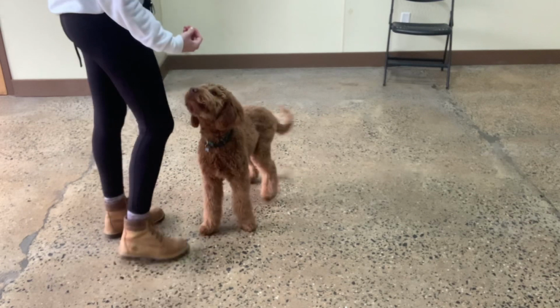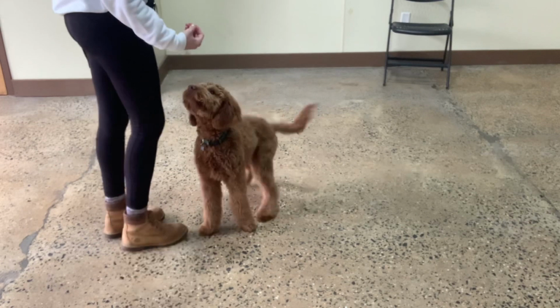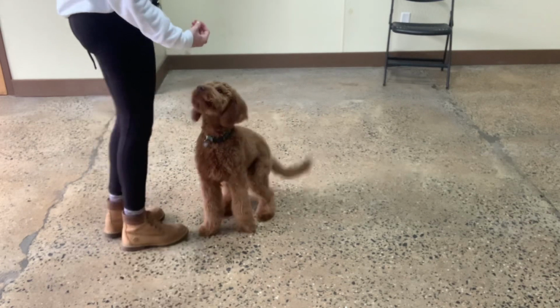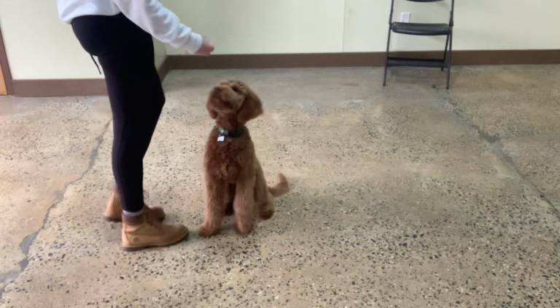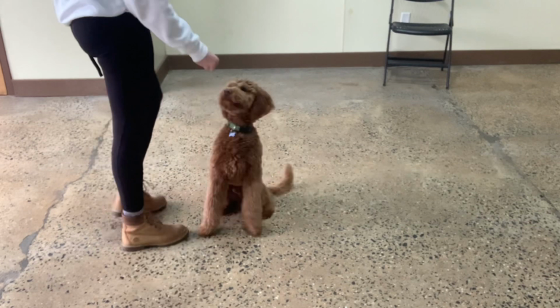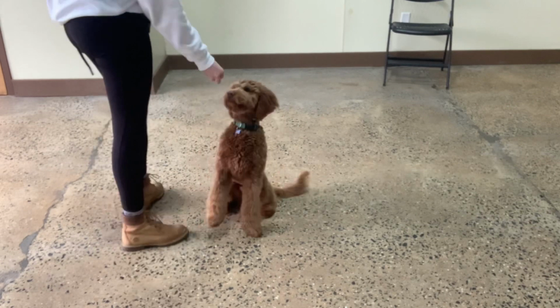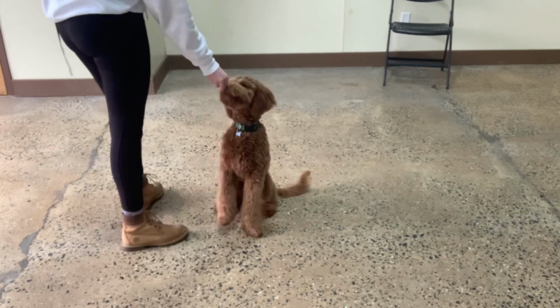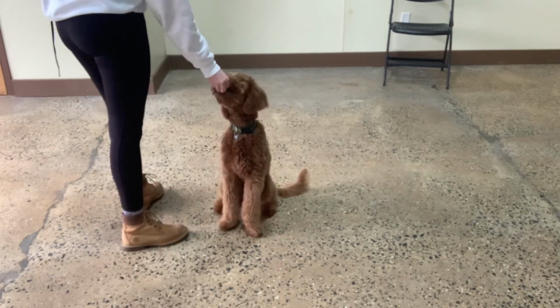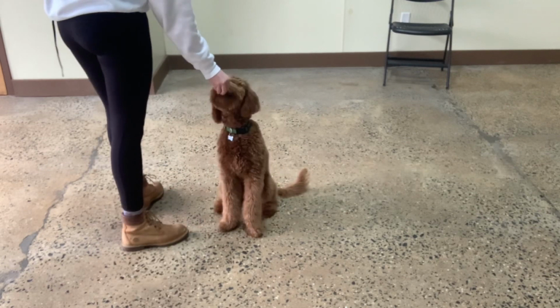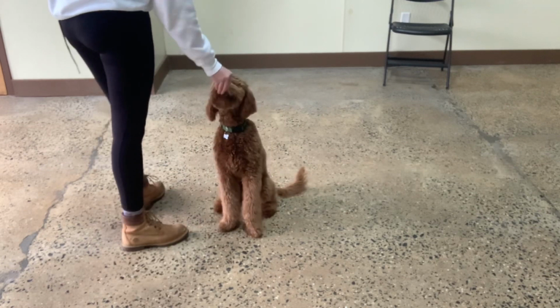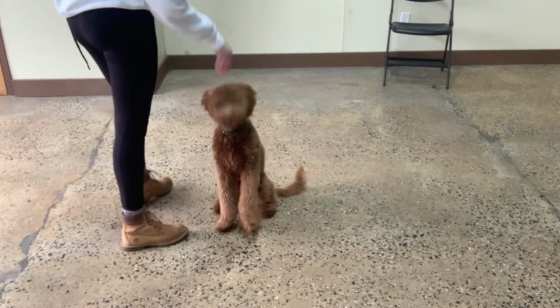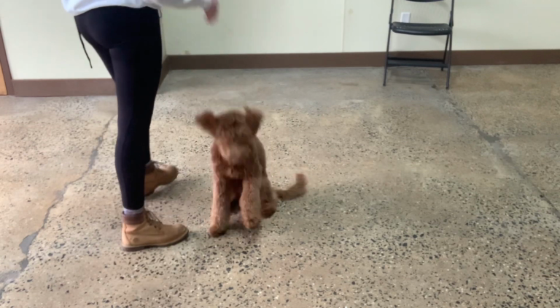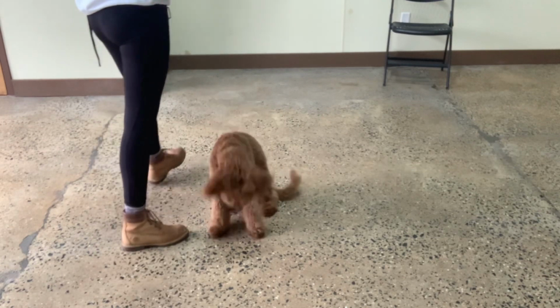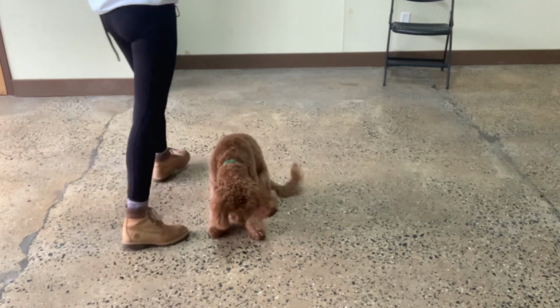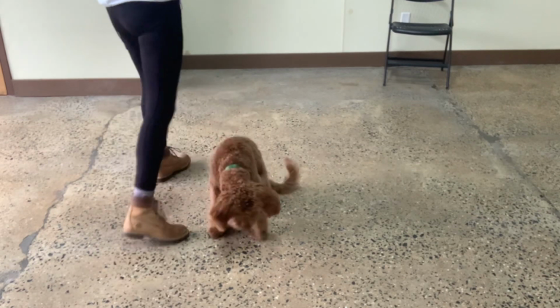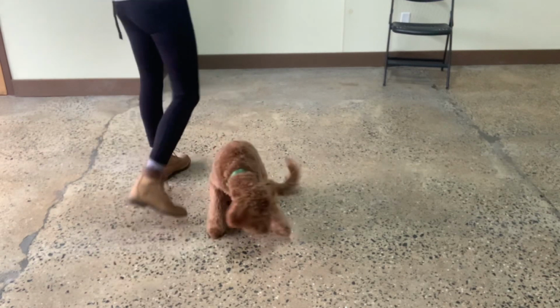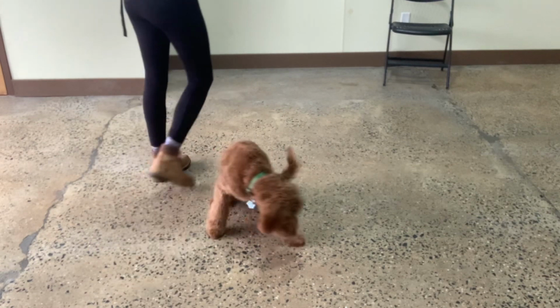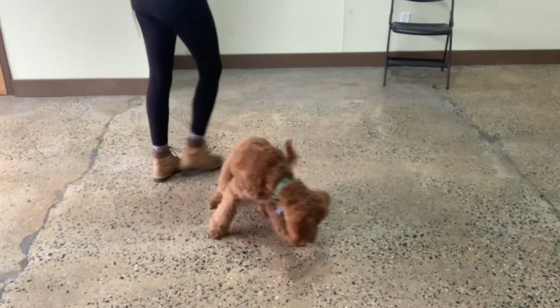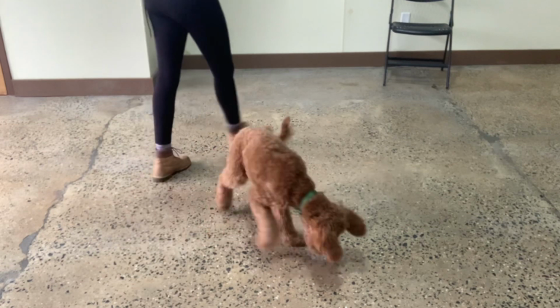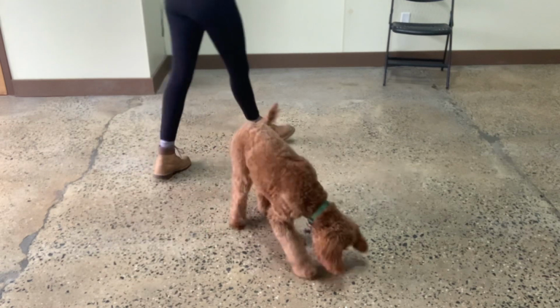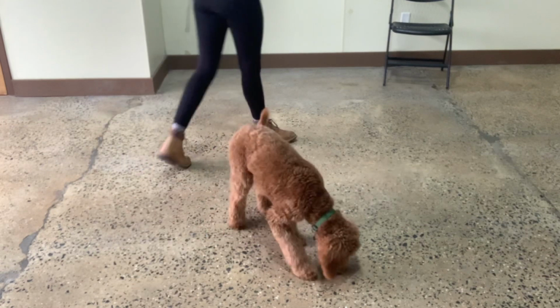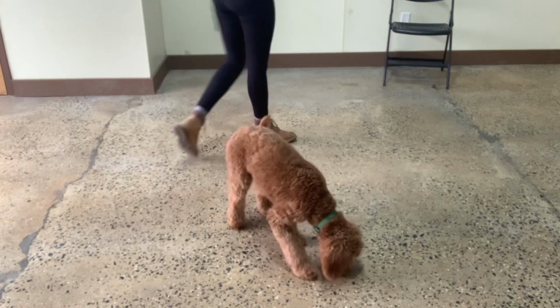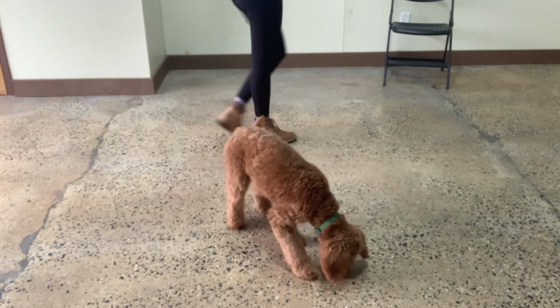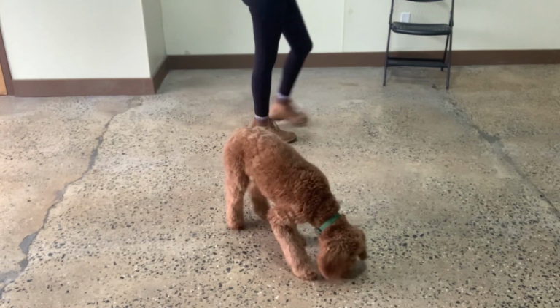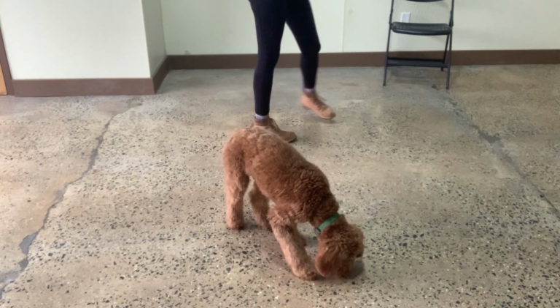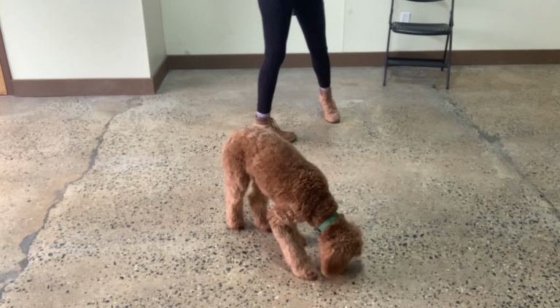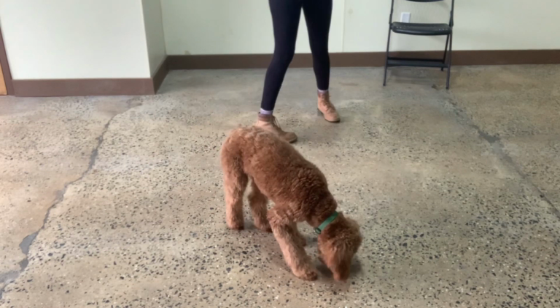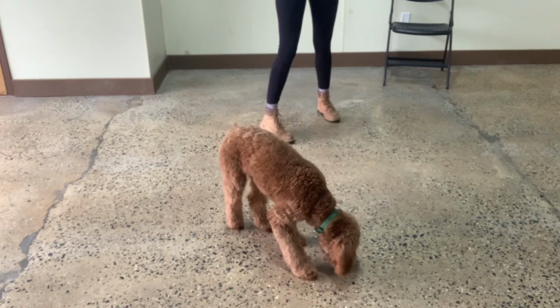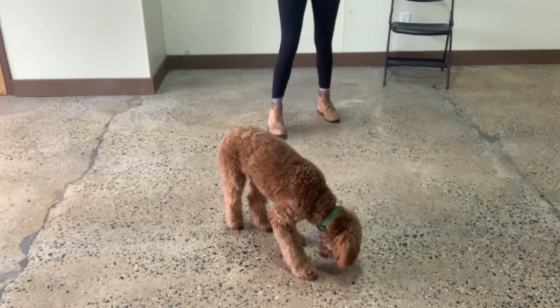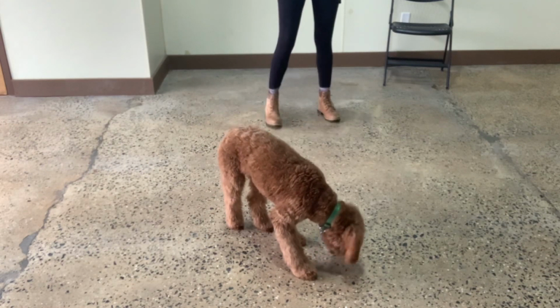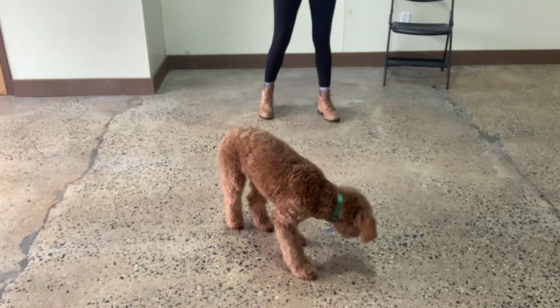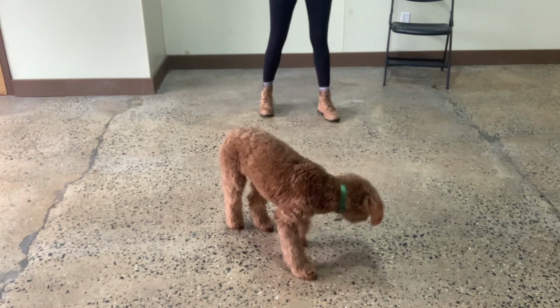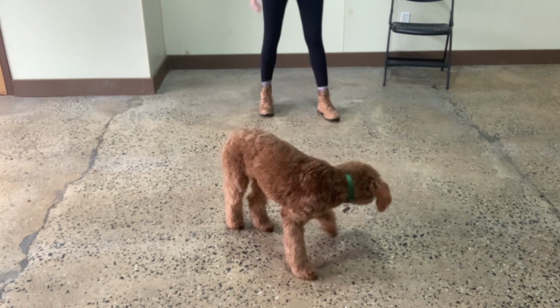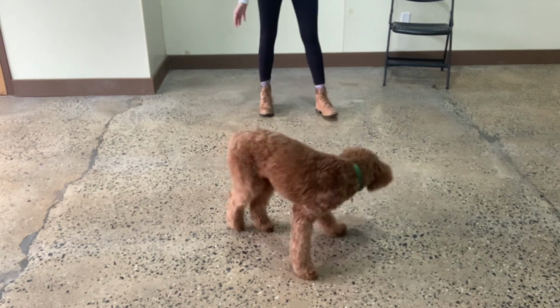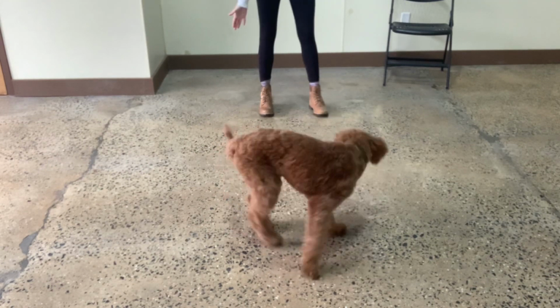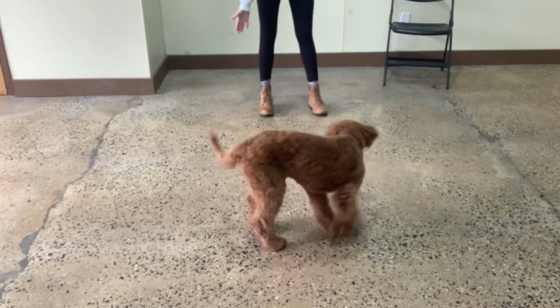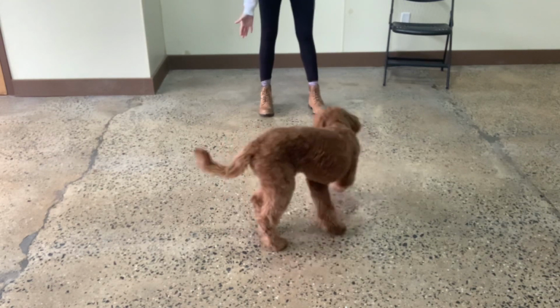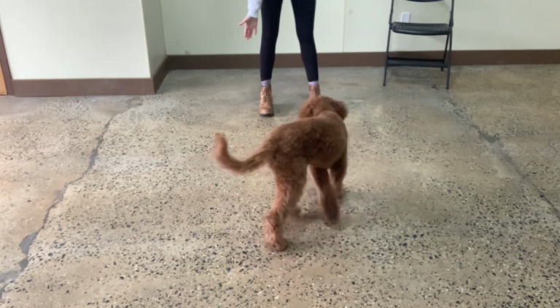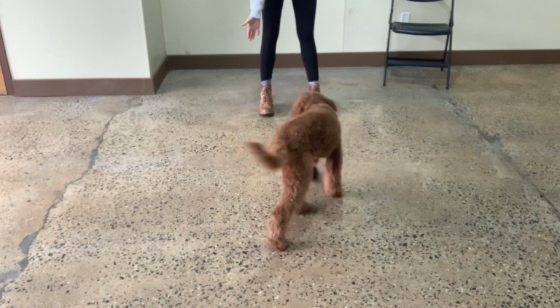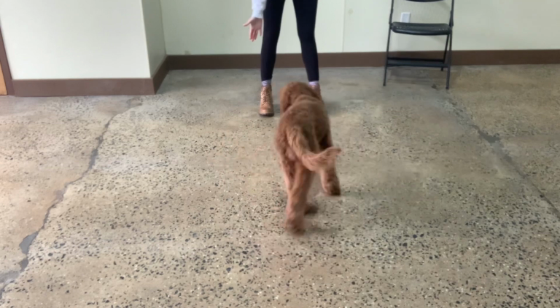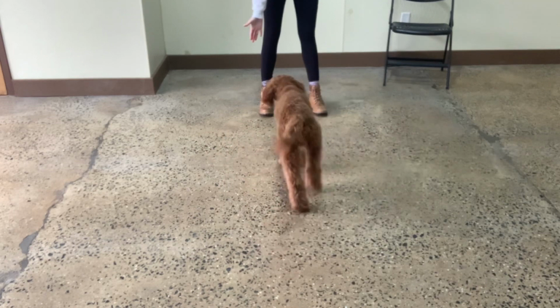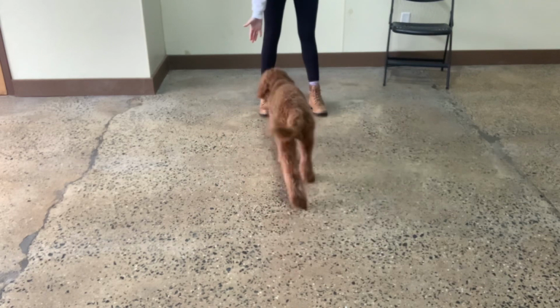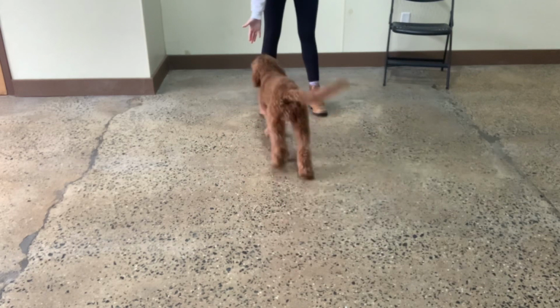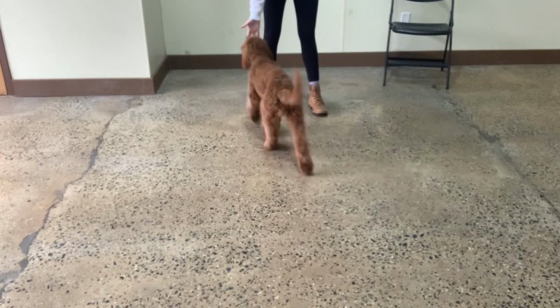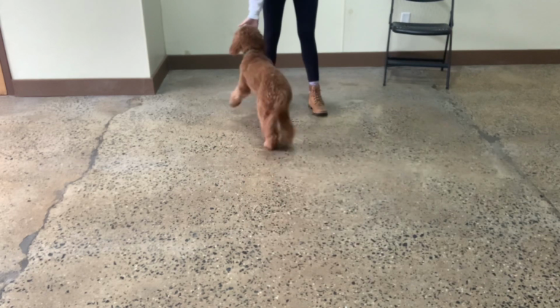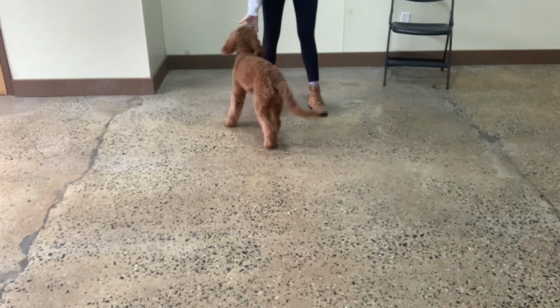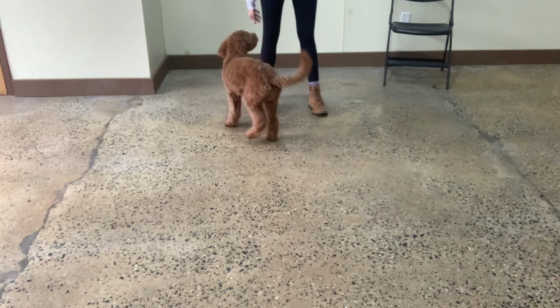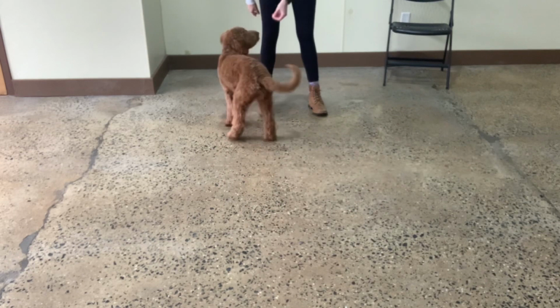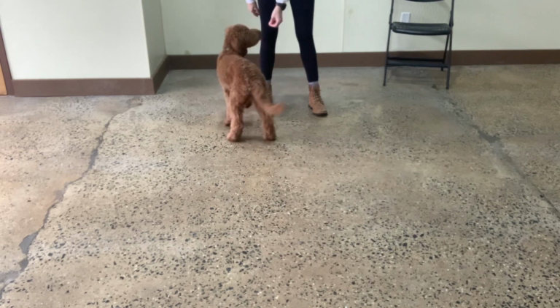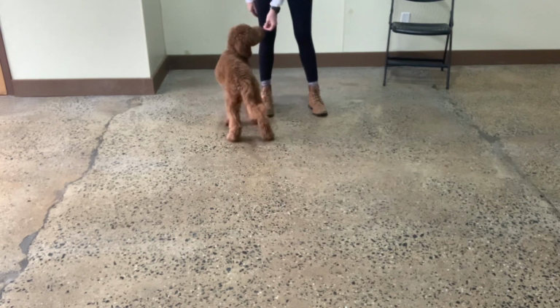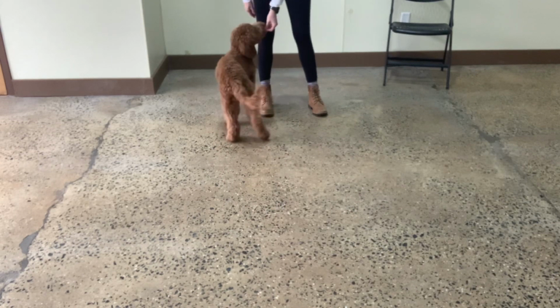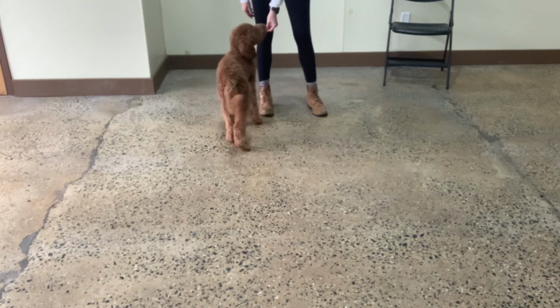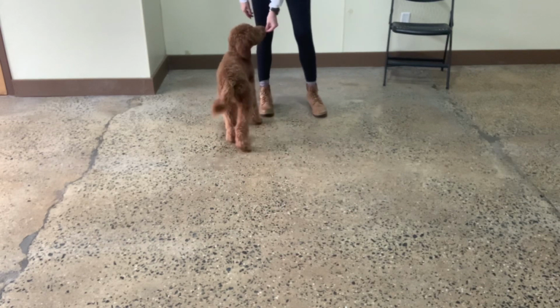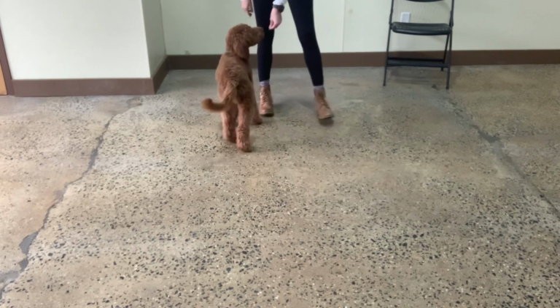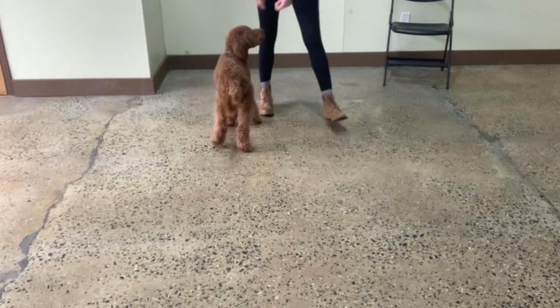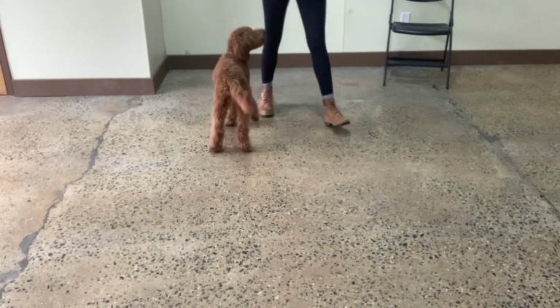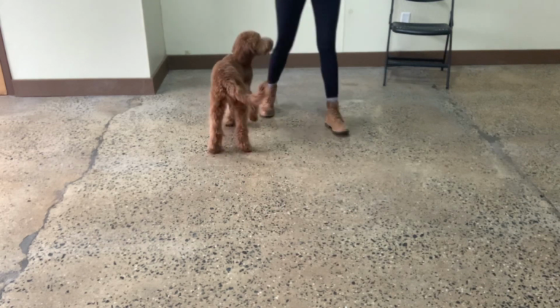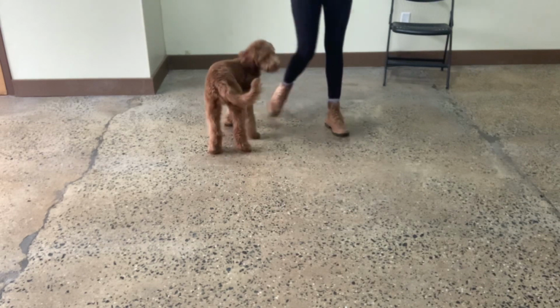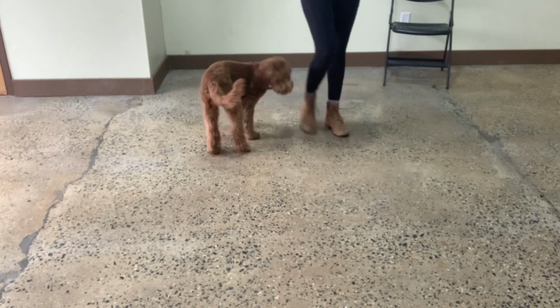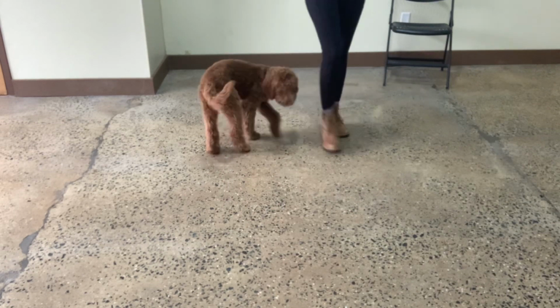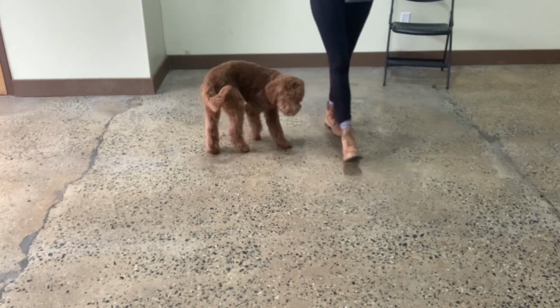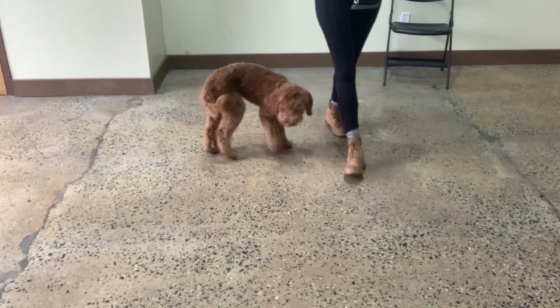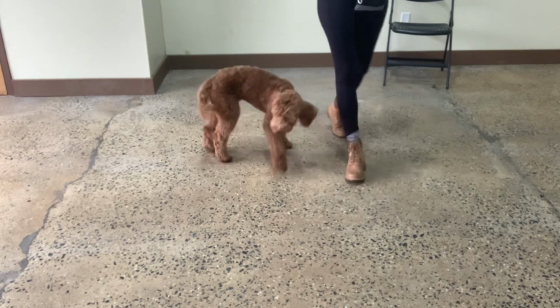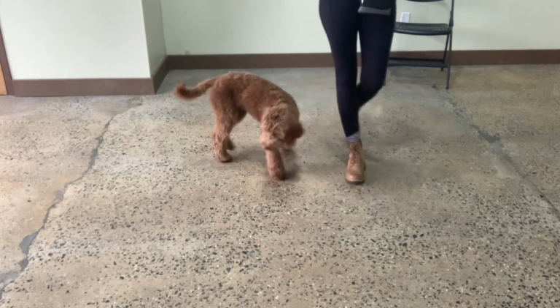Sit. Yes. Good boy. Archie, touch. Yes. Yes. Good, Archie. Very nice.